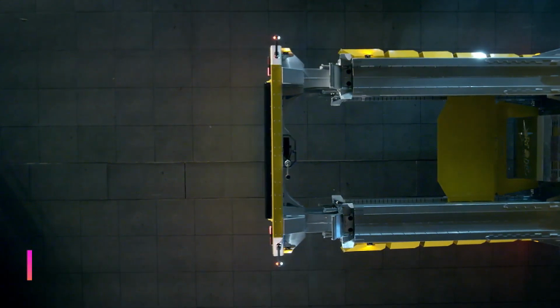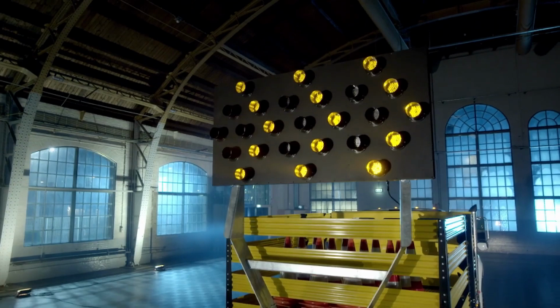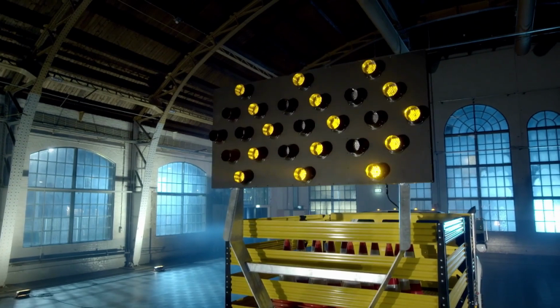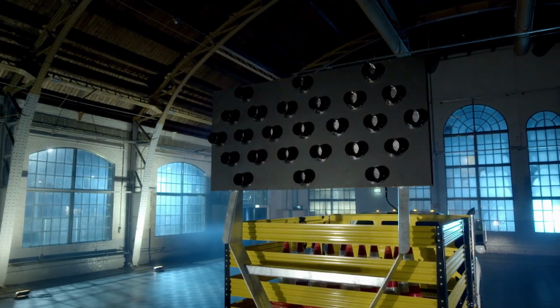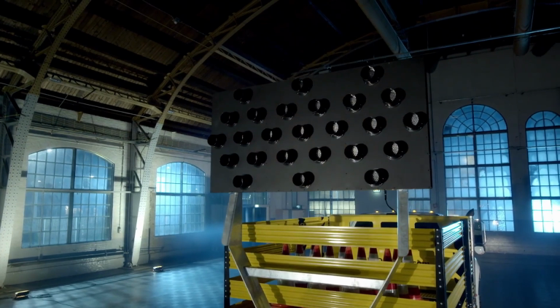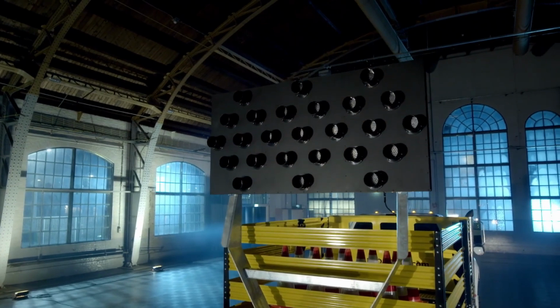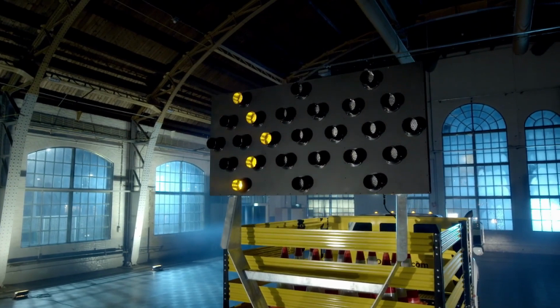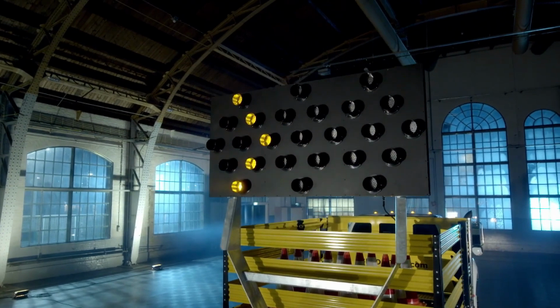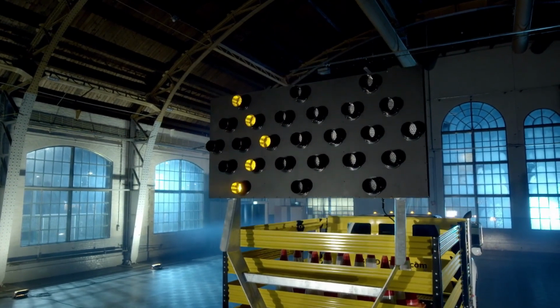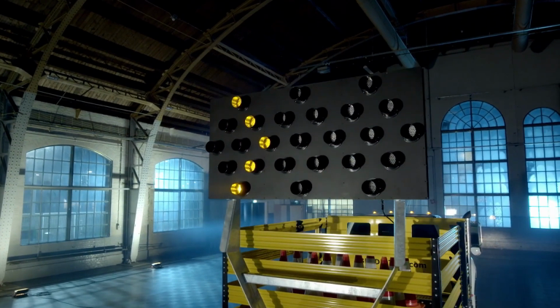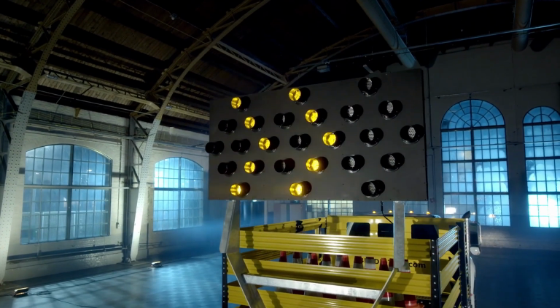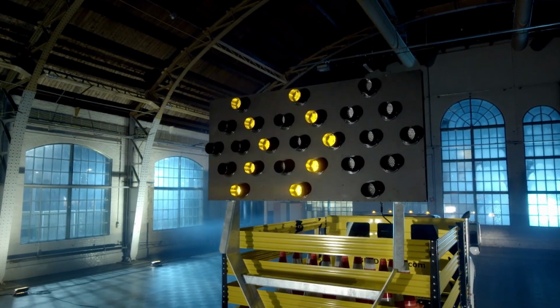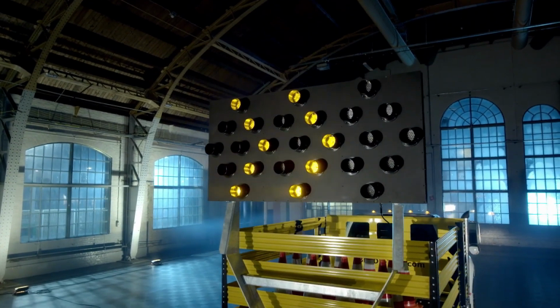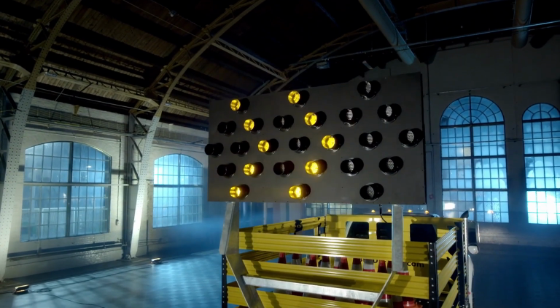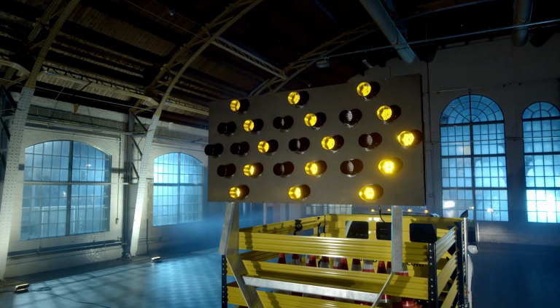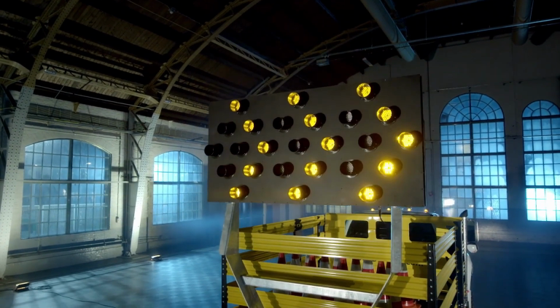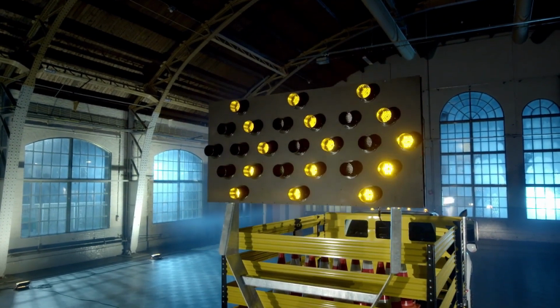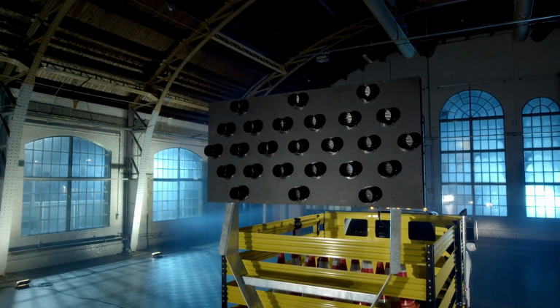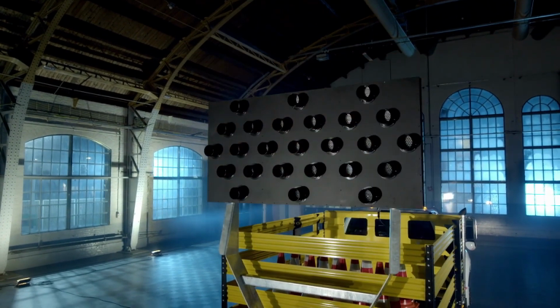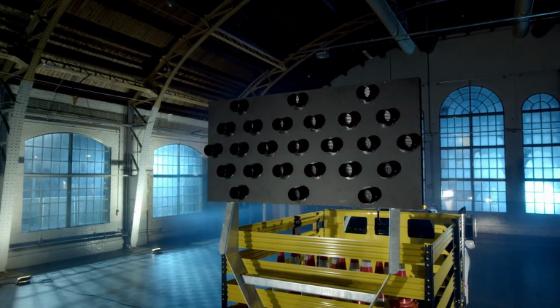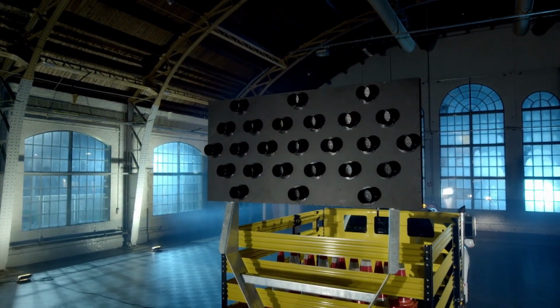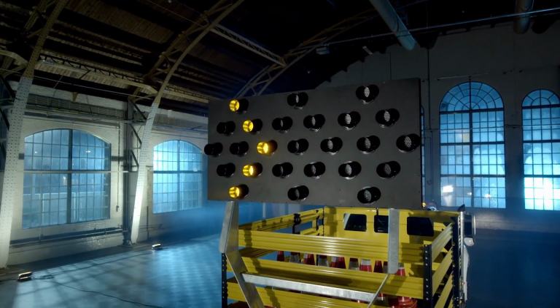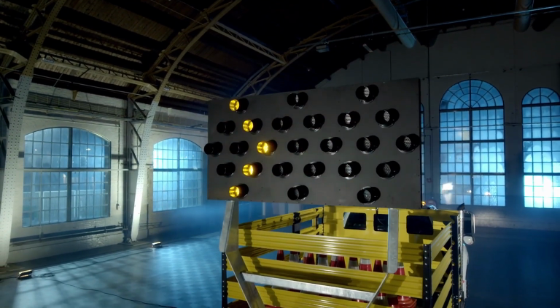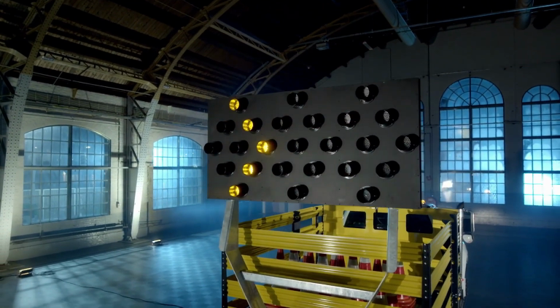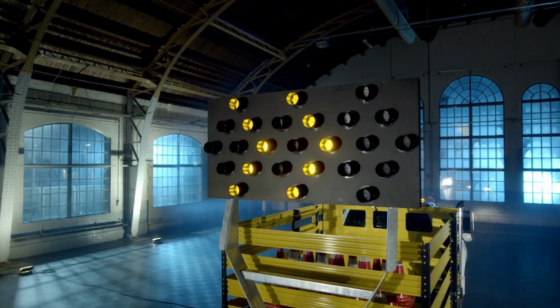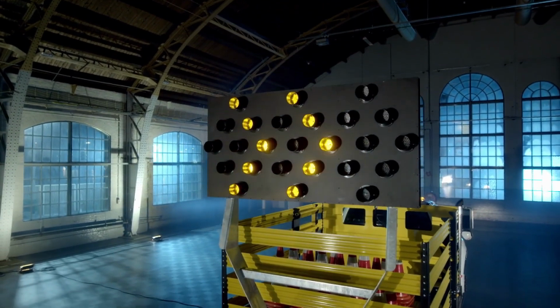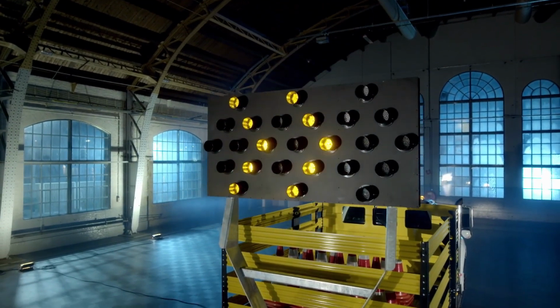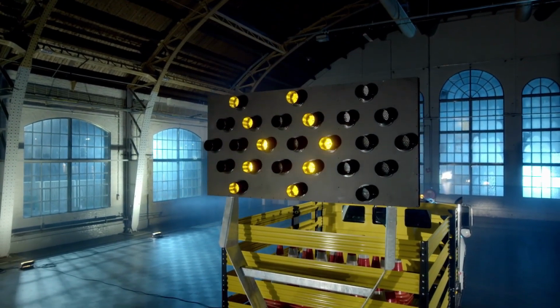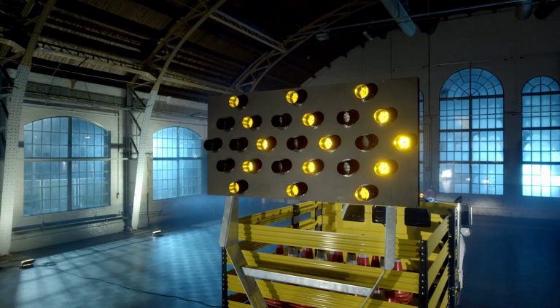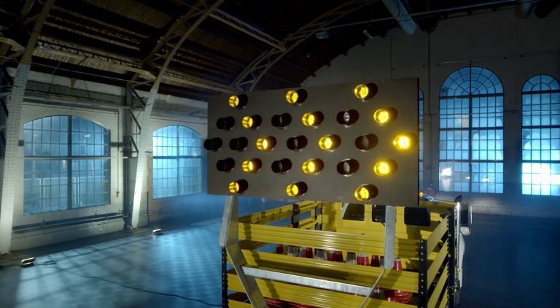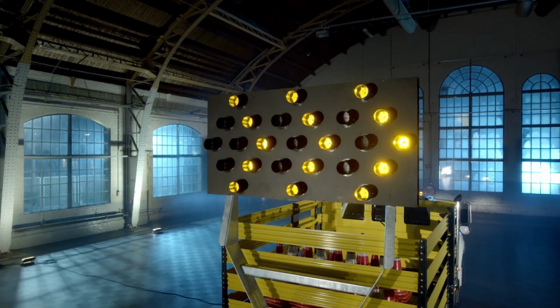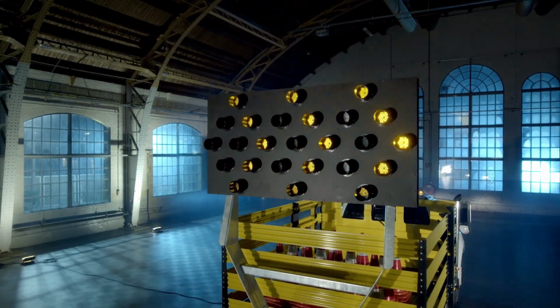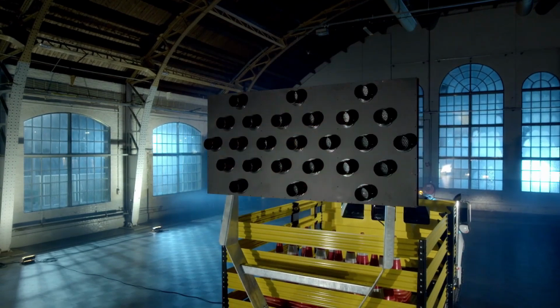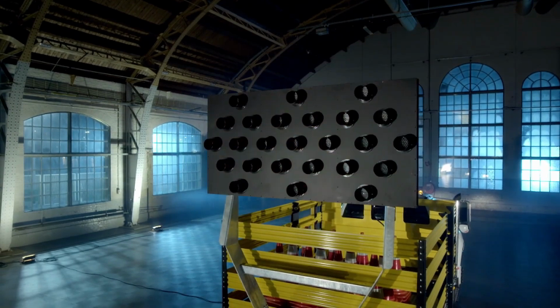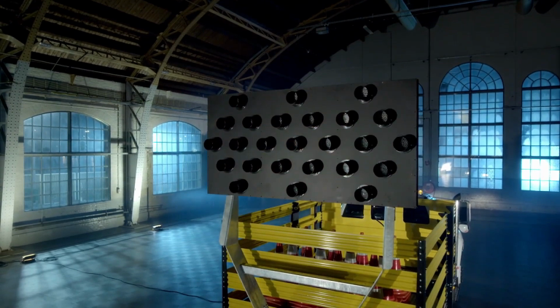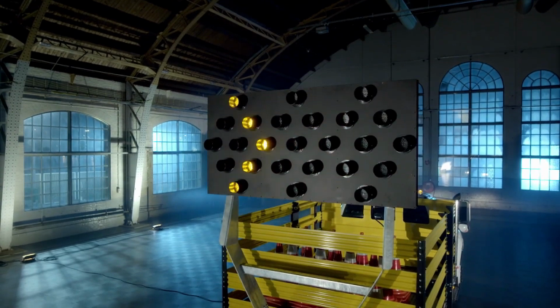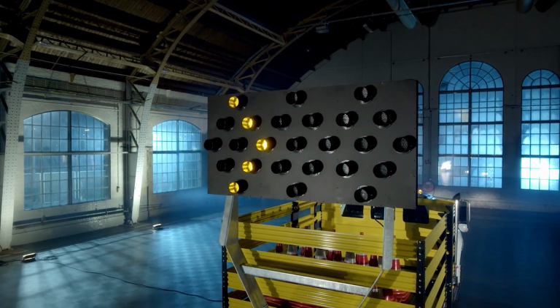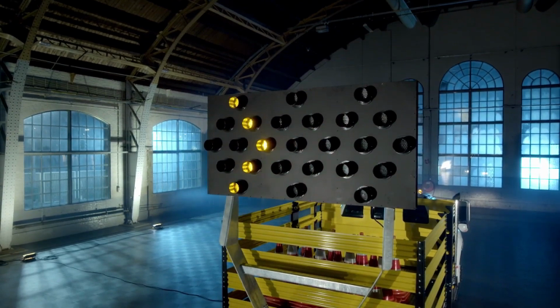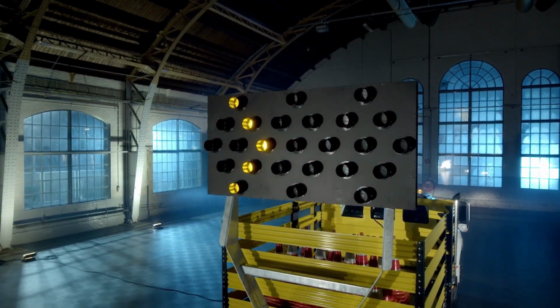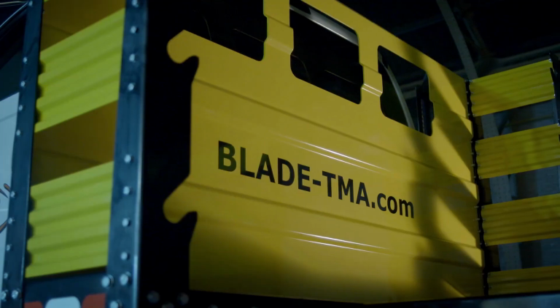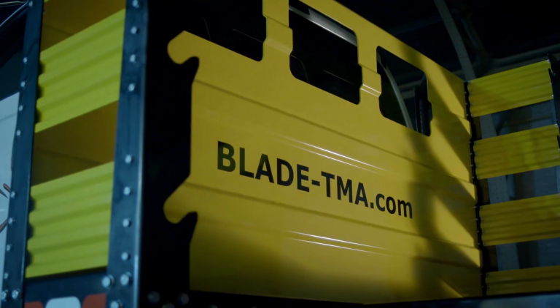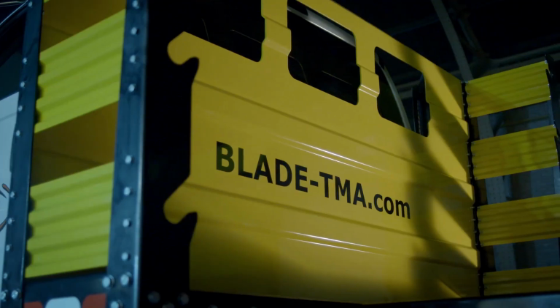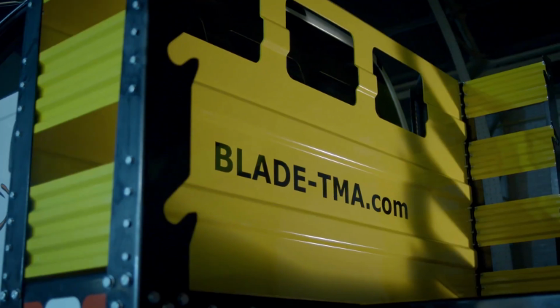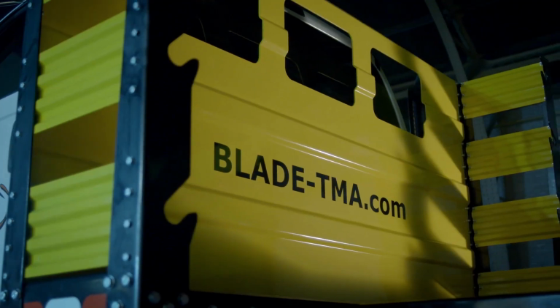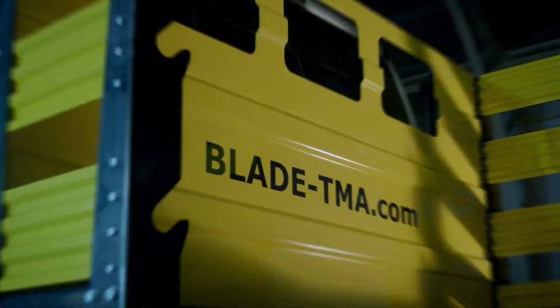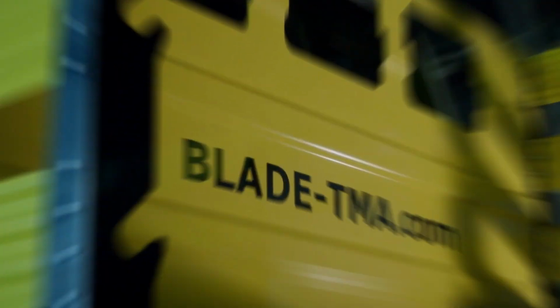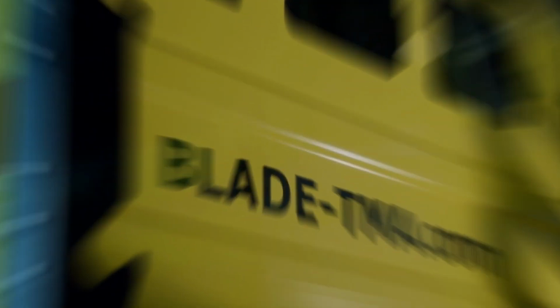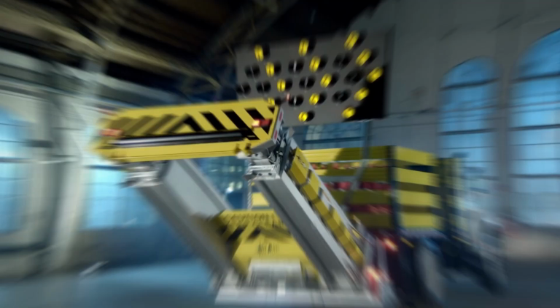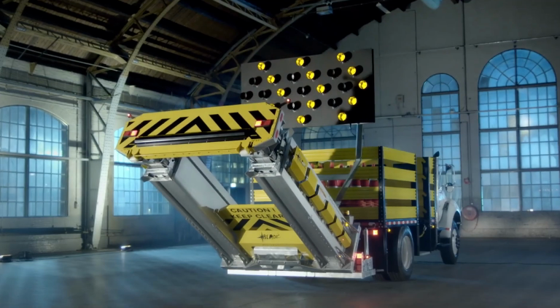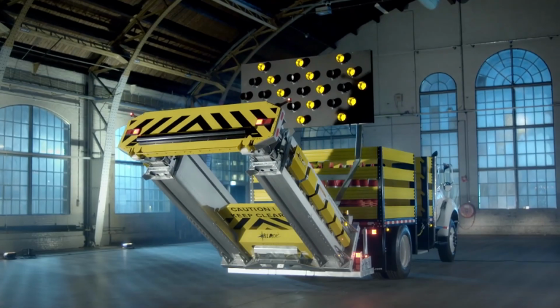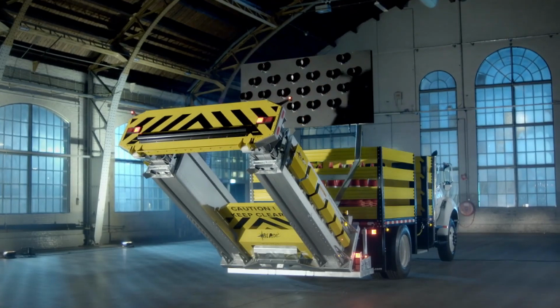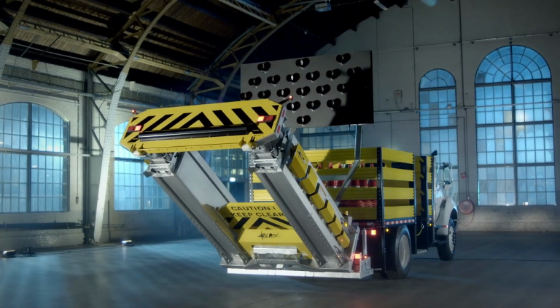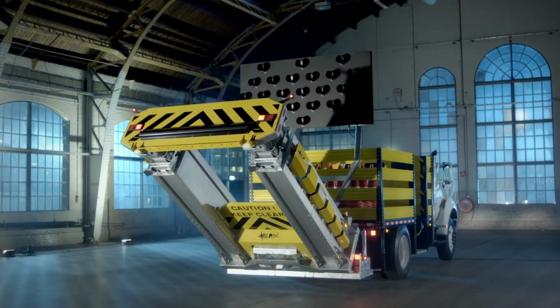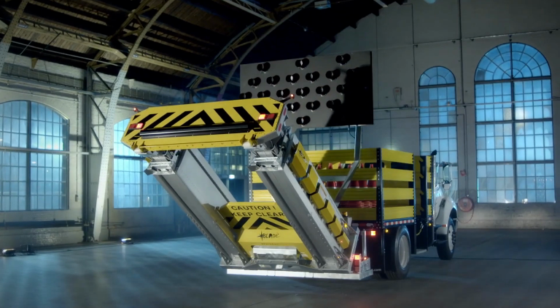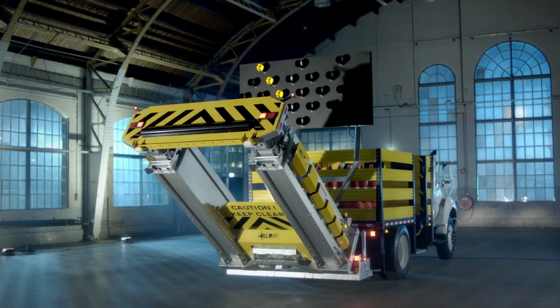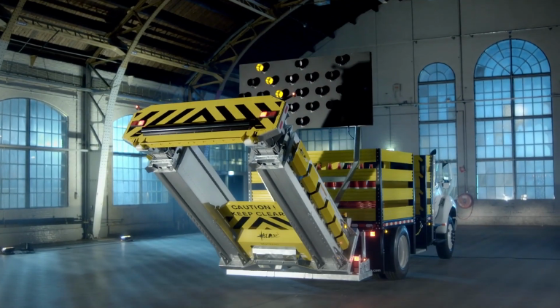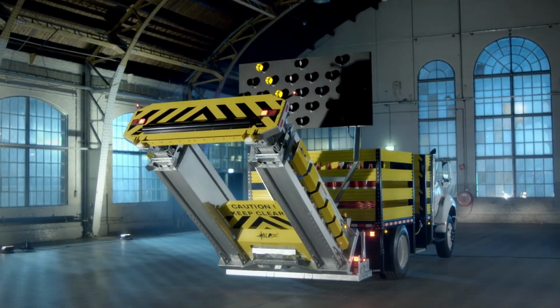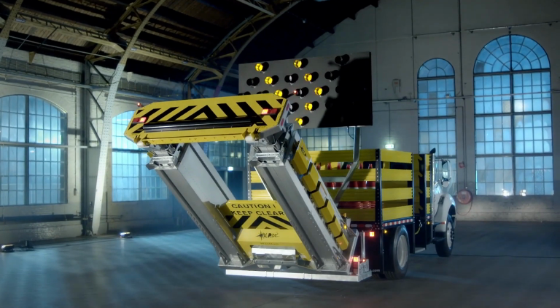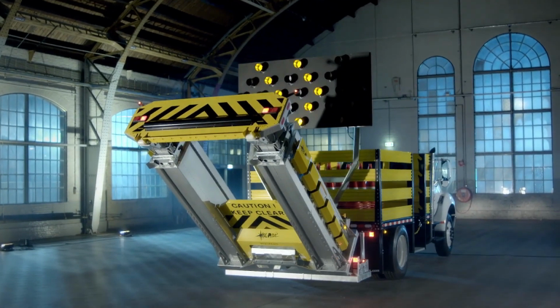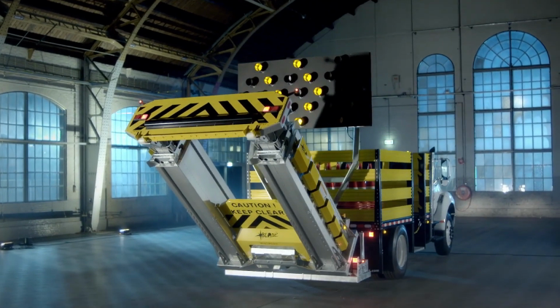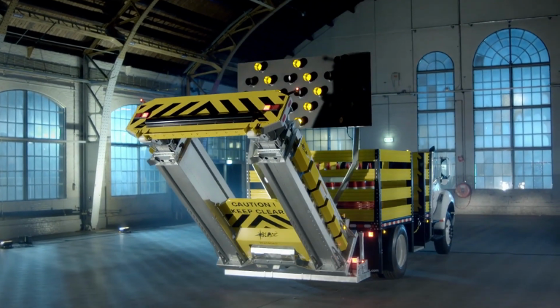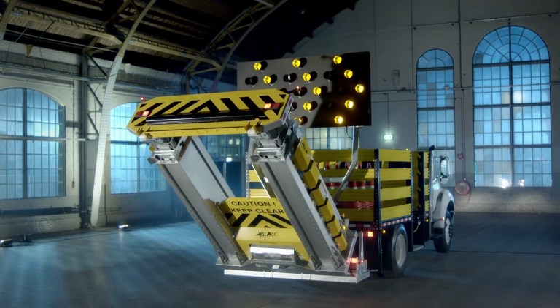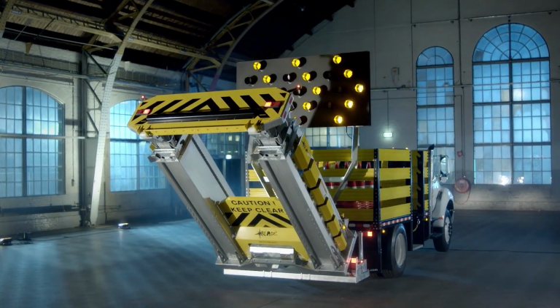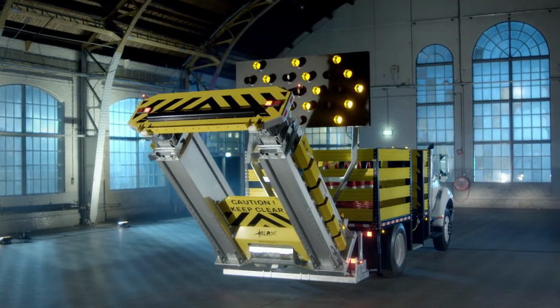For added safety, the optional dock-to-air BR system instantly locks the truck's brakes upon impact, providing an extra layer of protection.